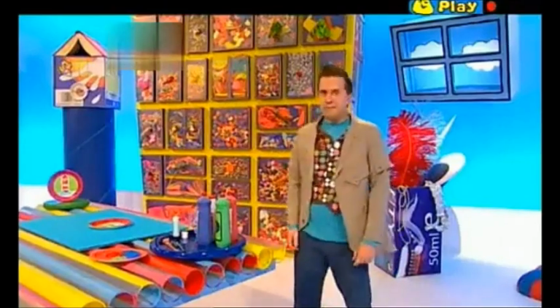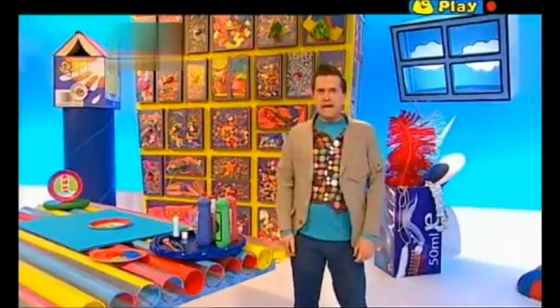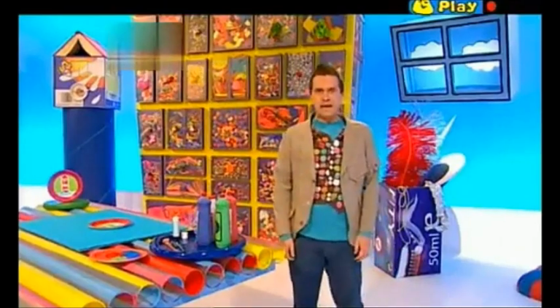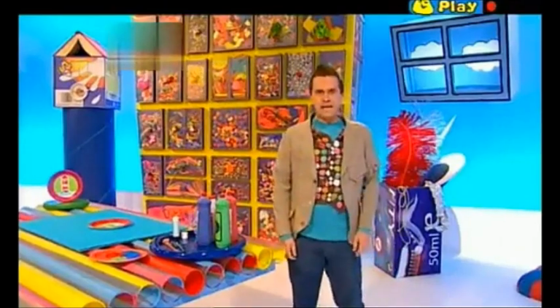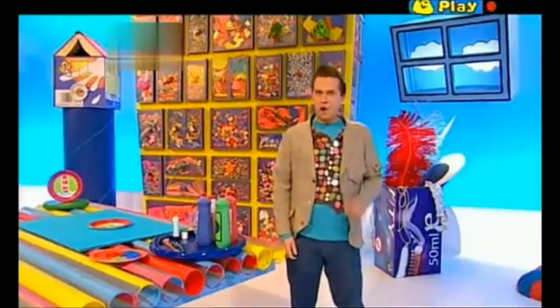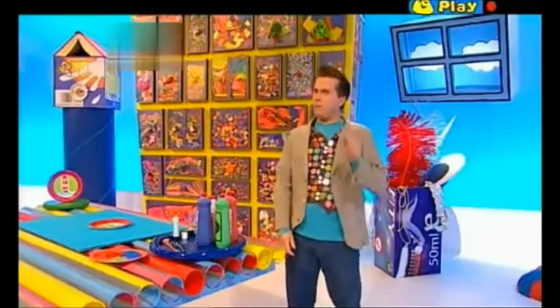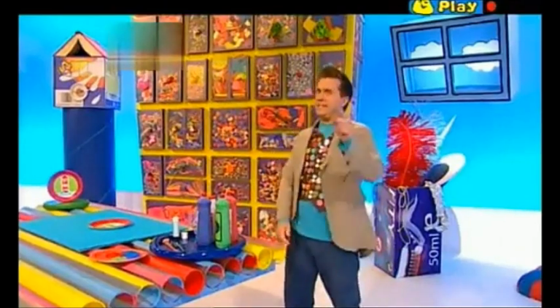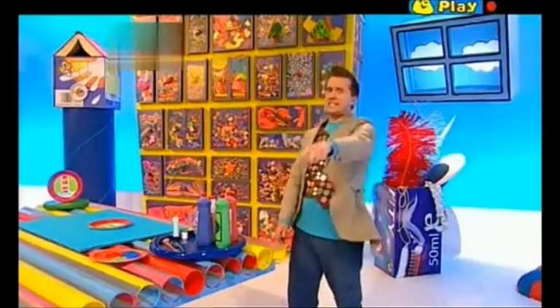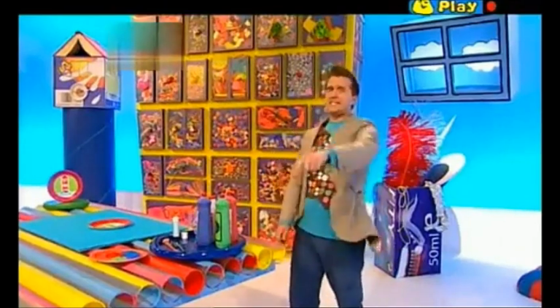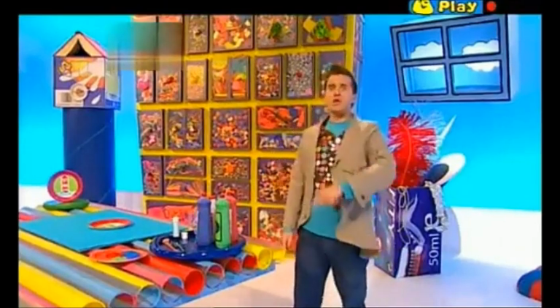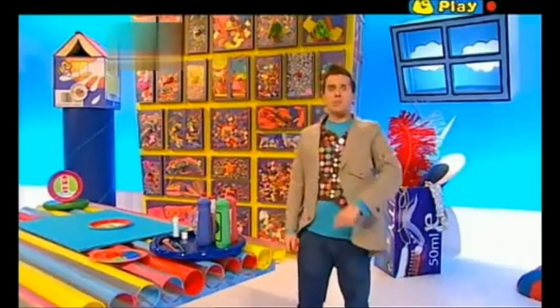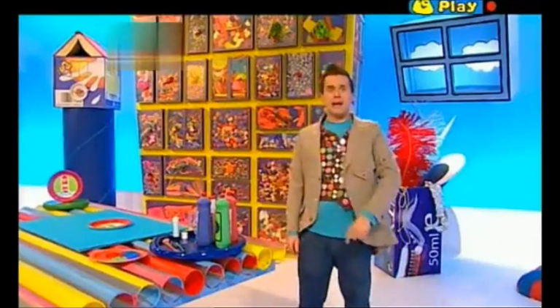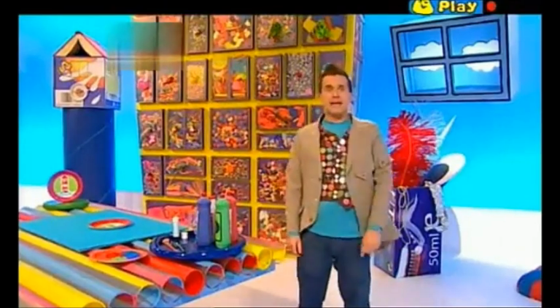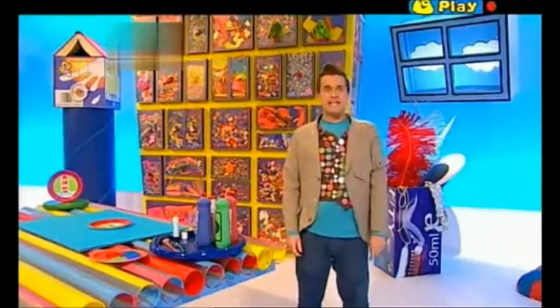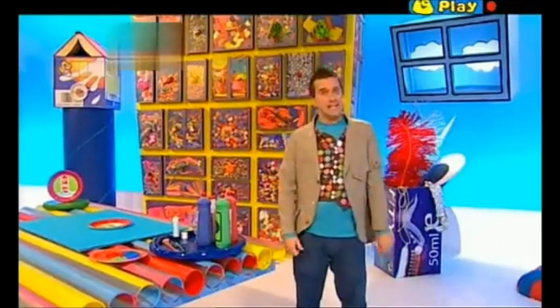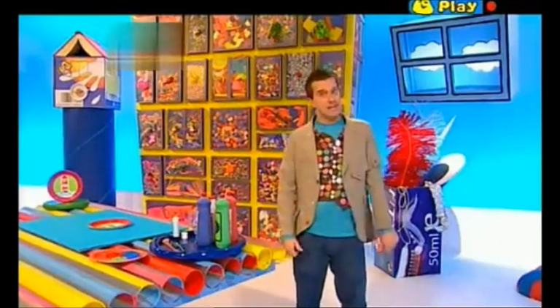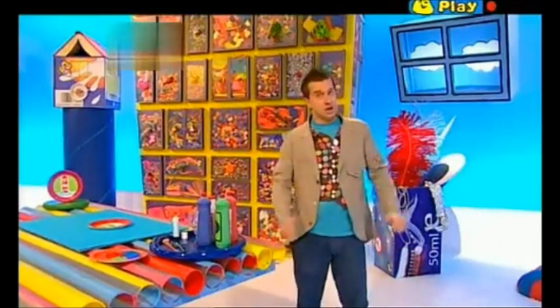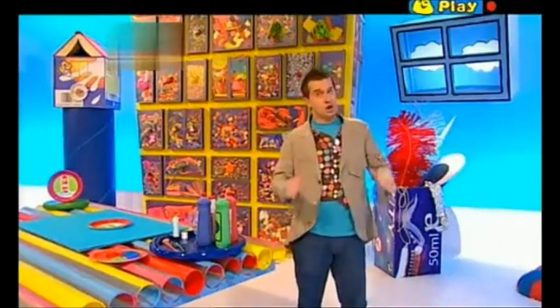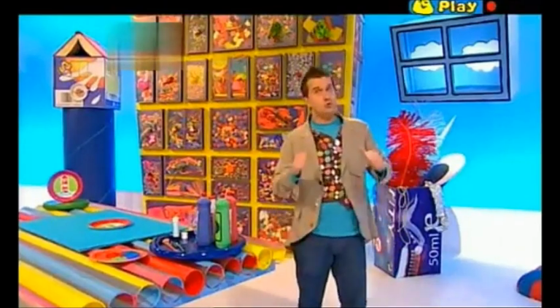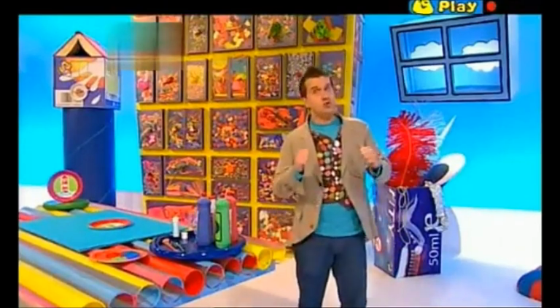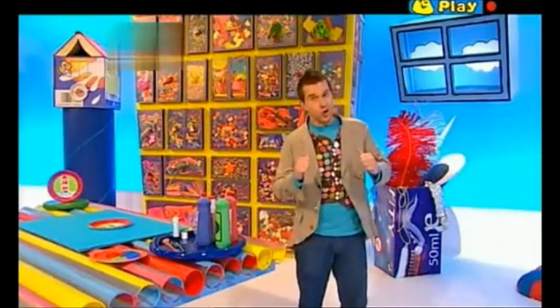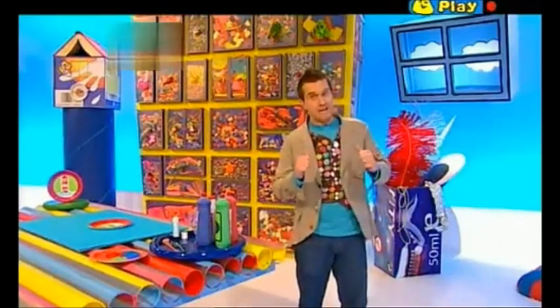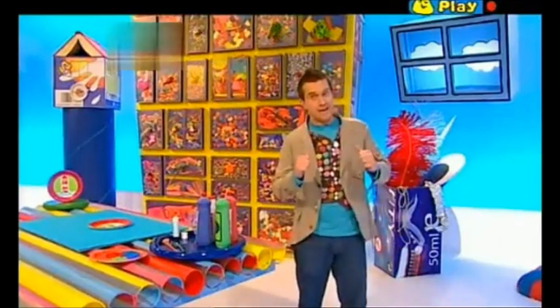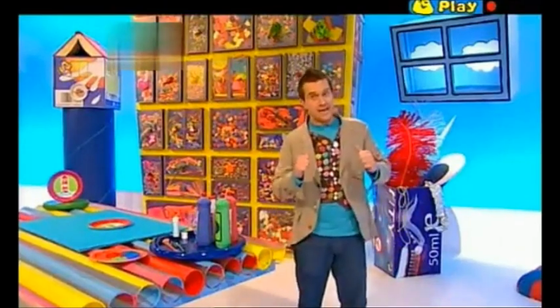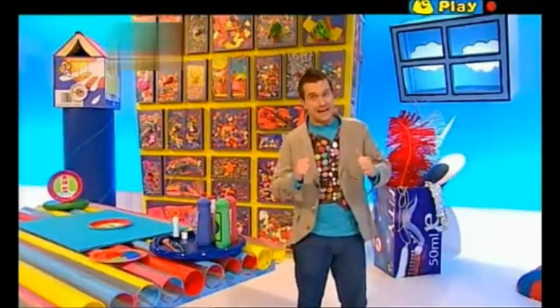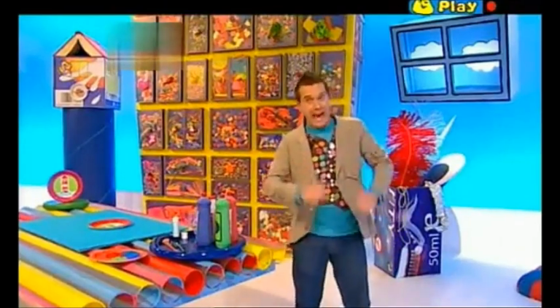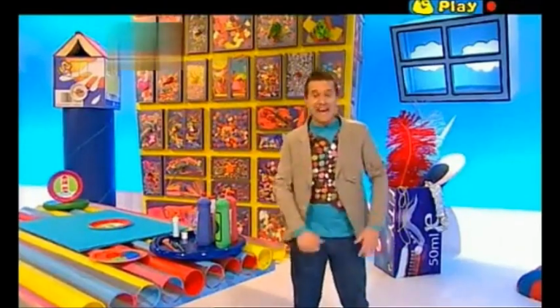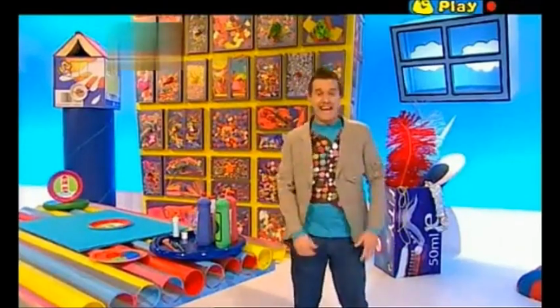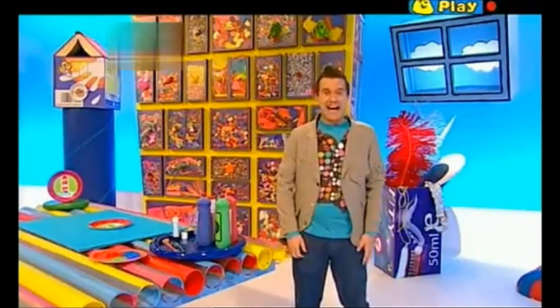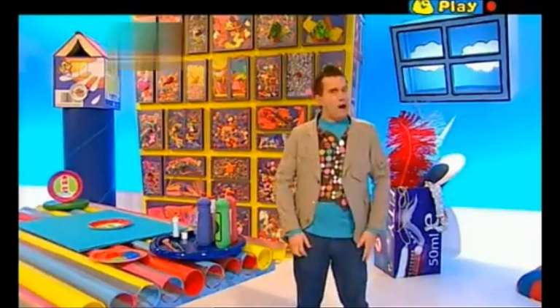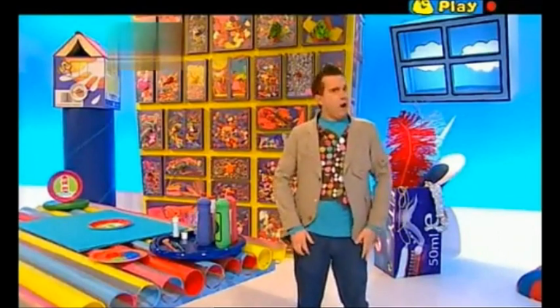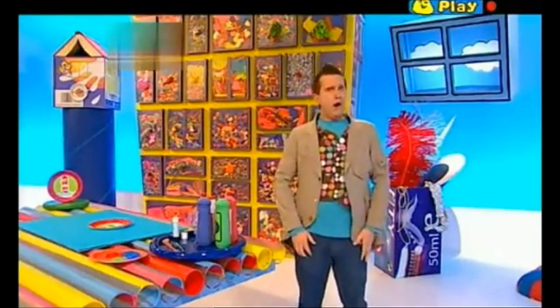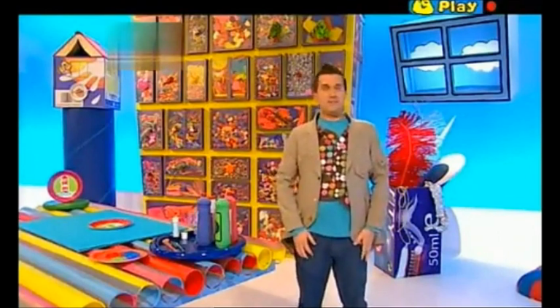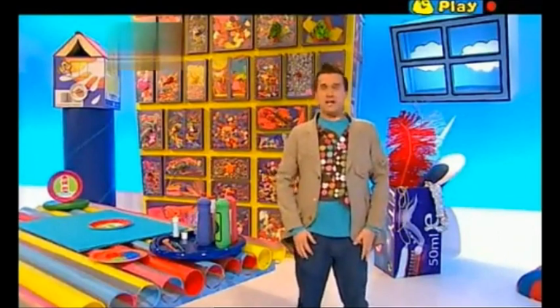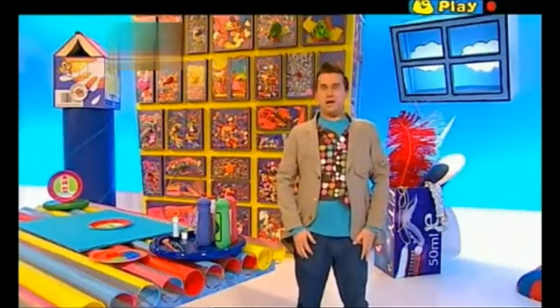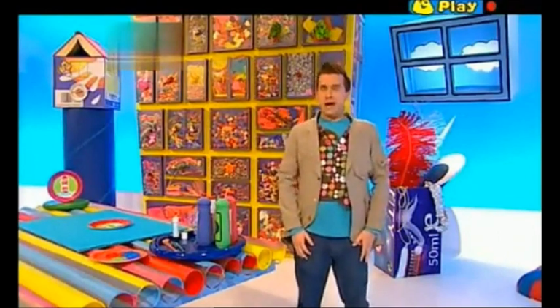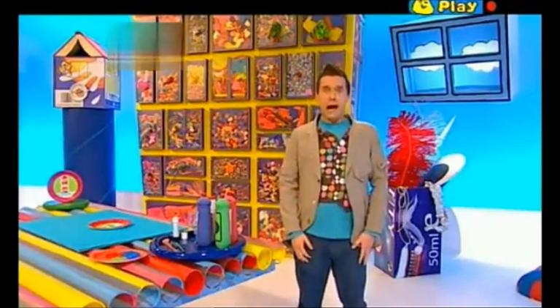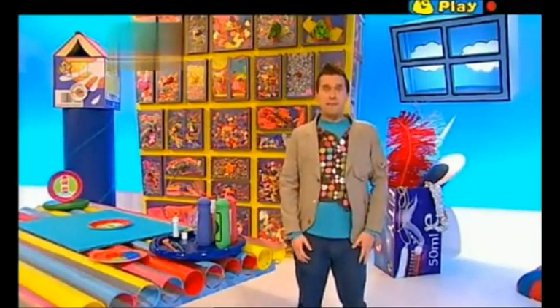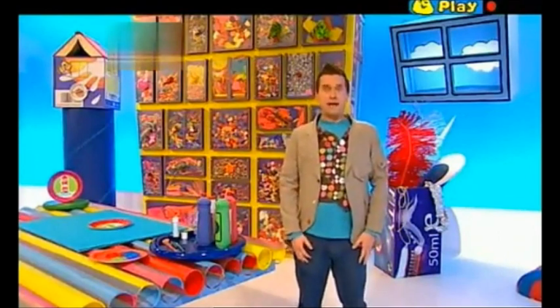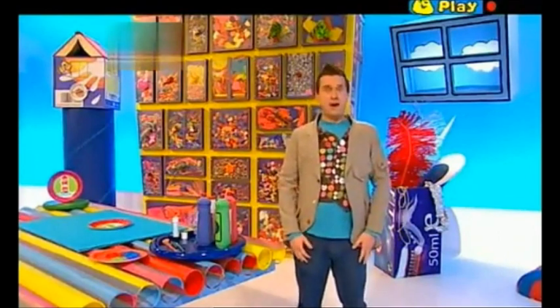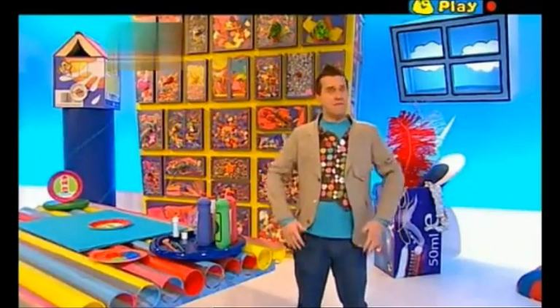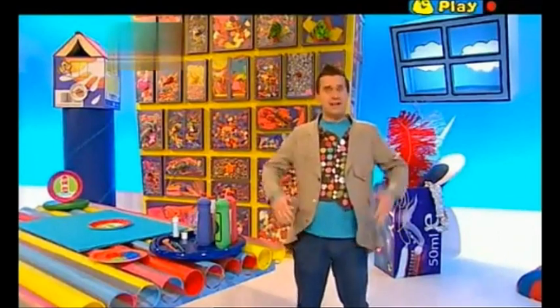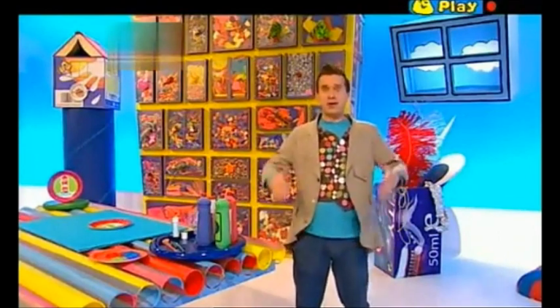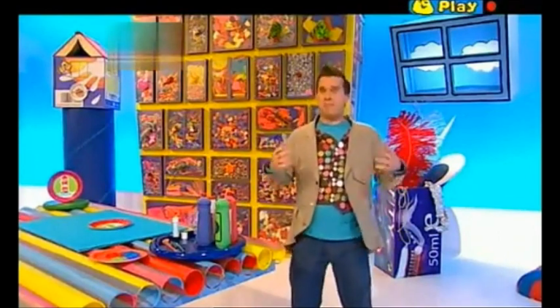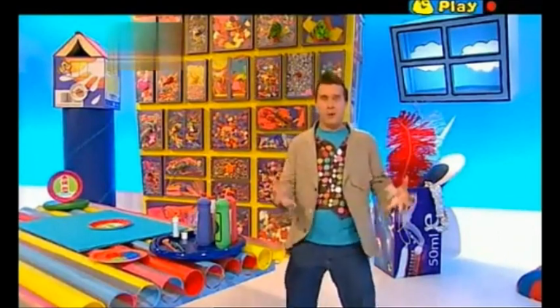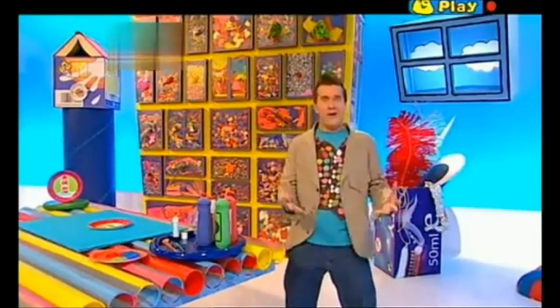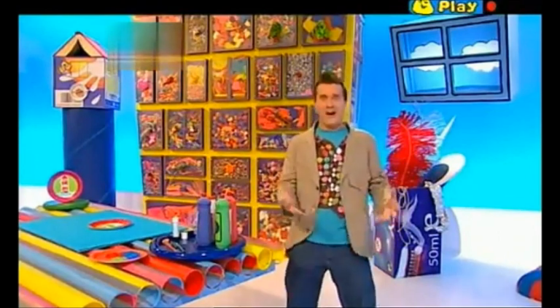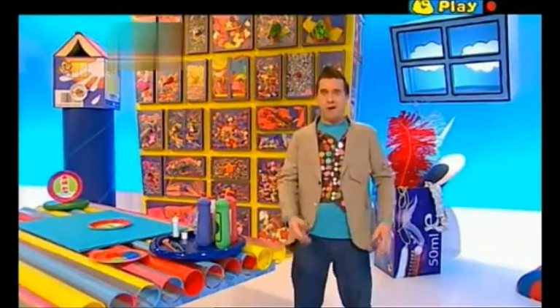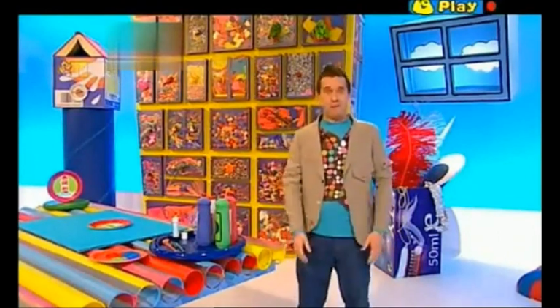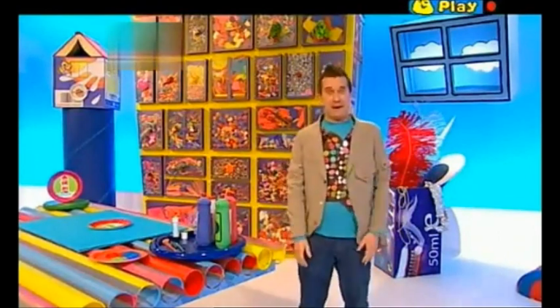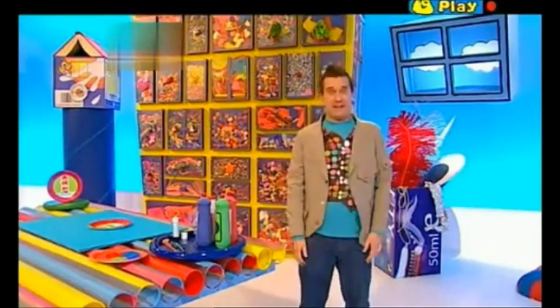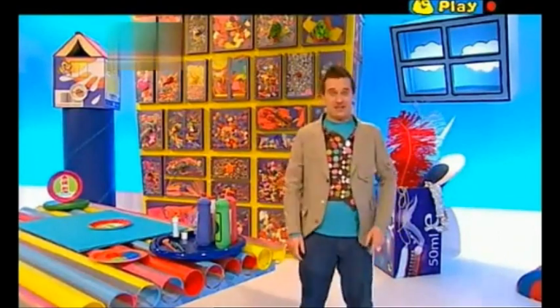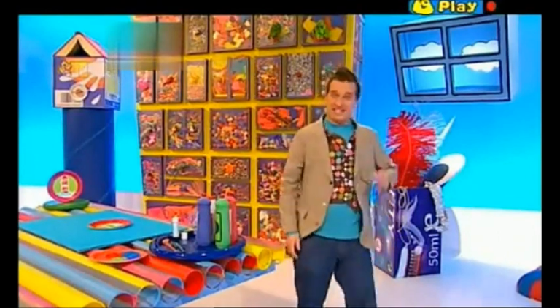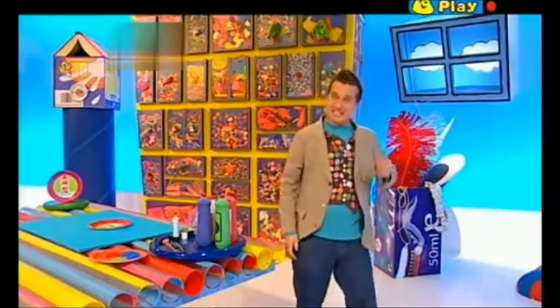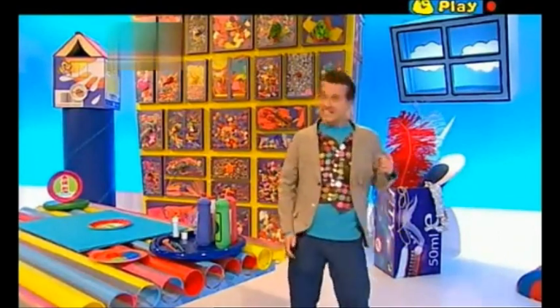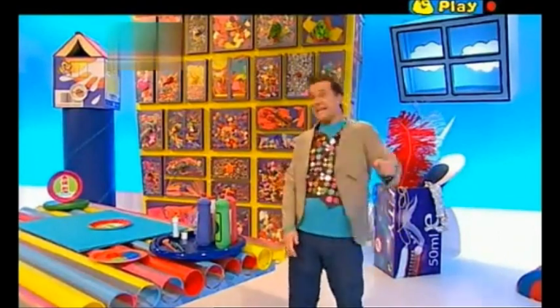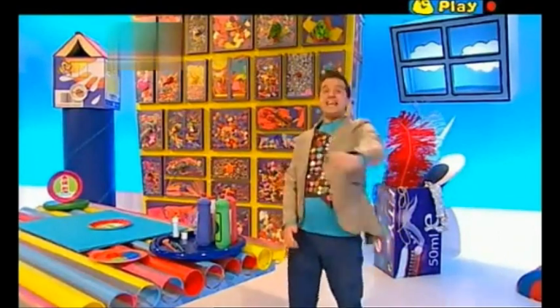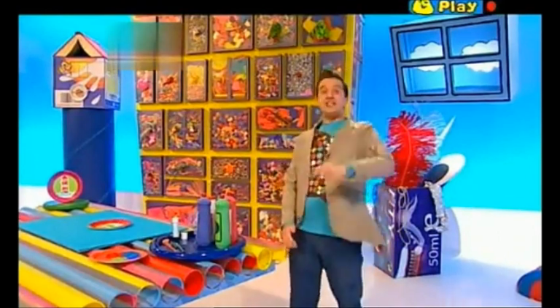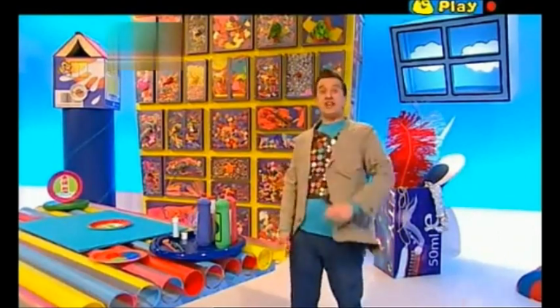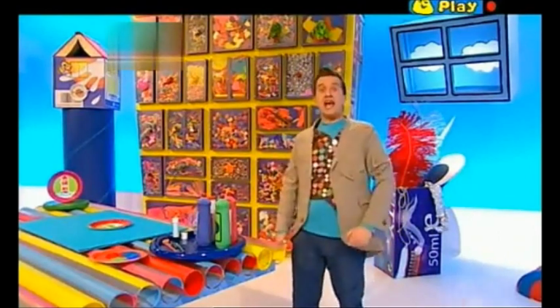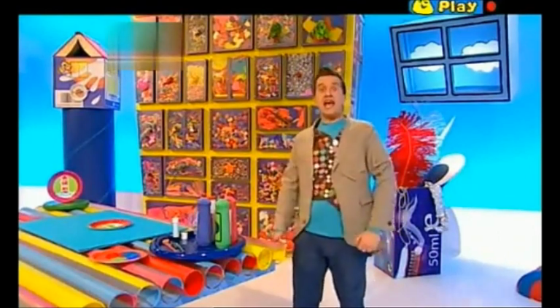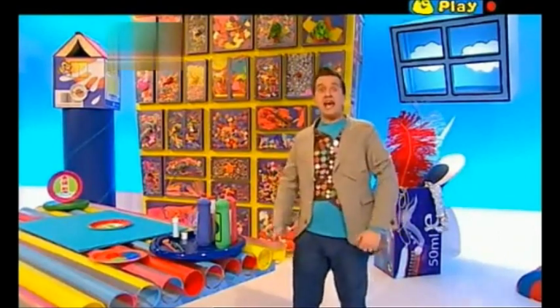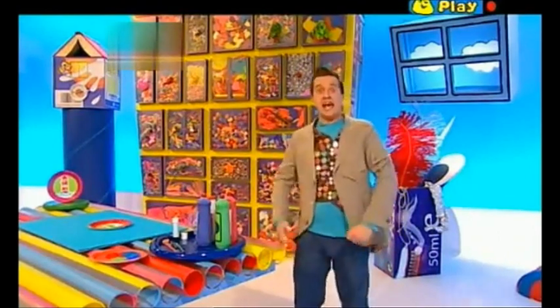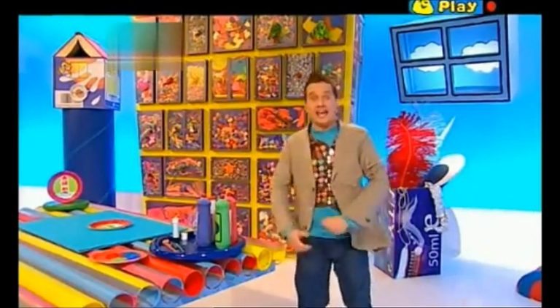And maybe you'll be so pleased that you'll join me in an 'I'm so happy I've made a porthole picture' sea jig!